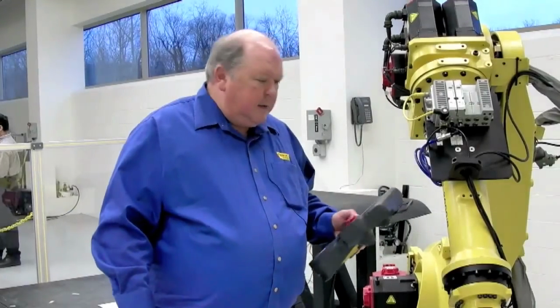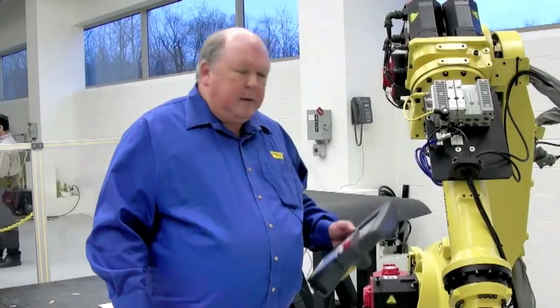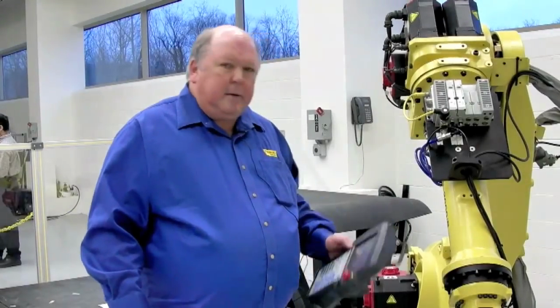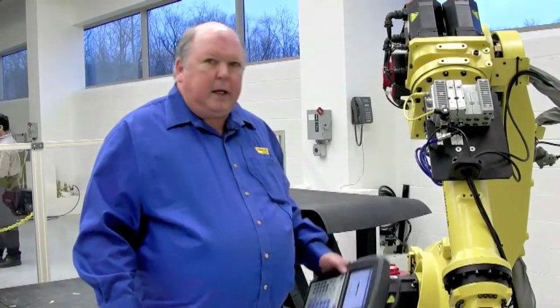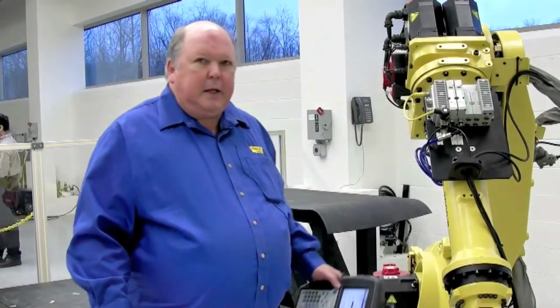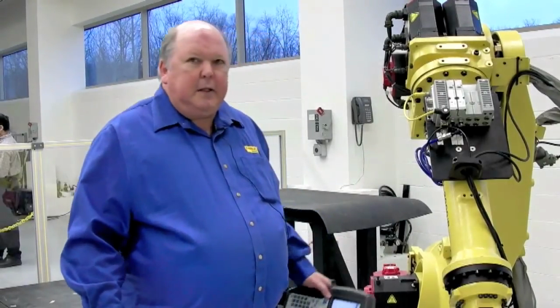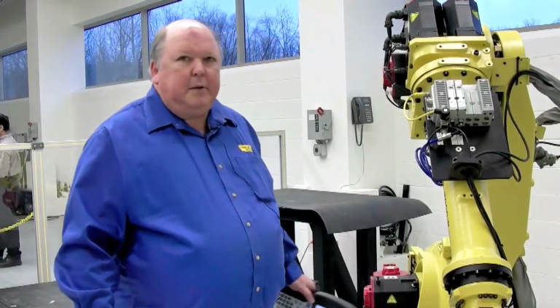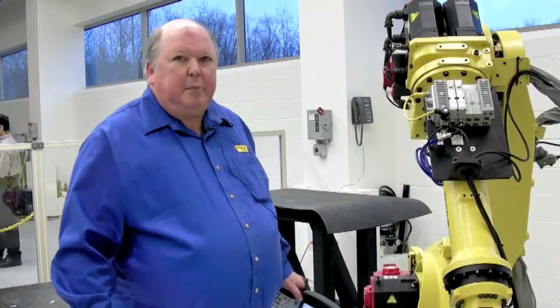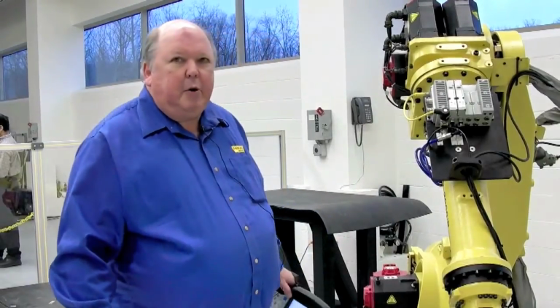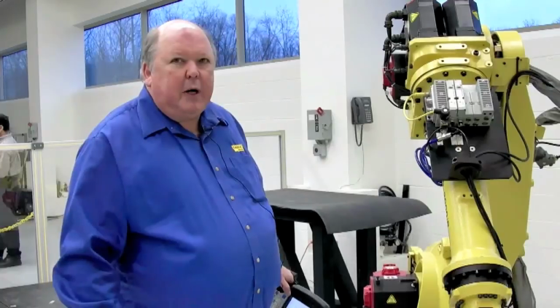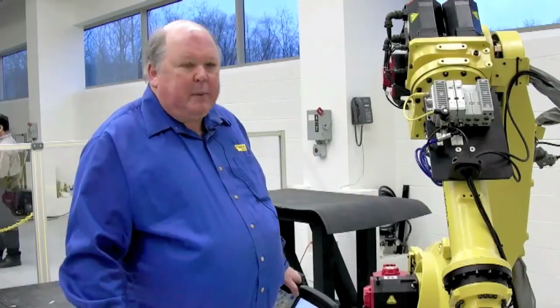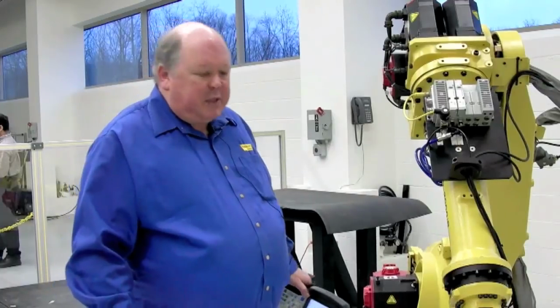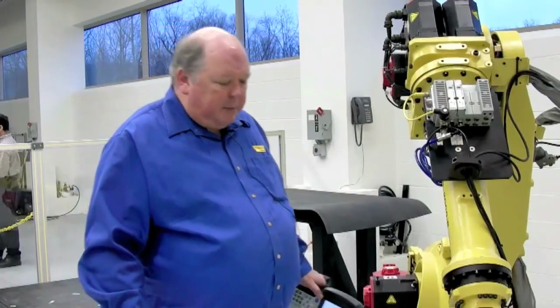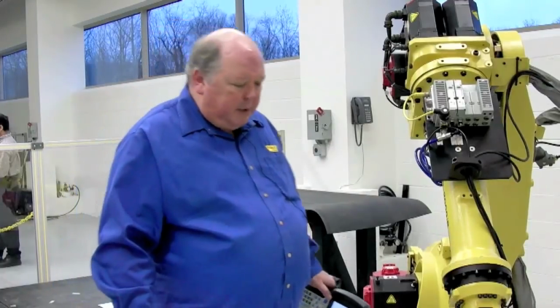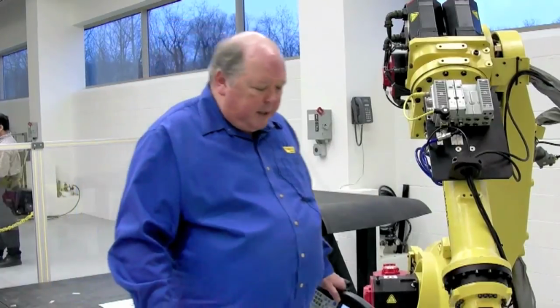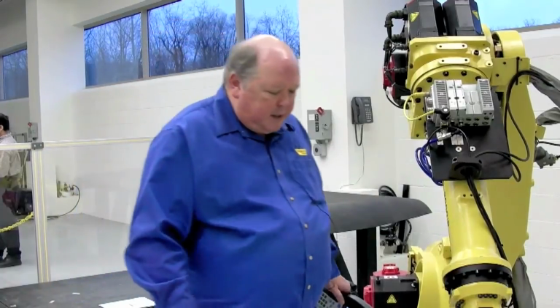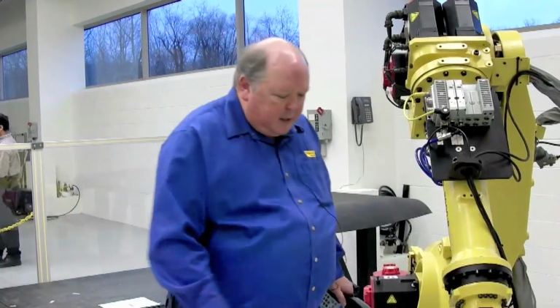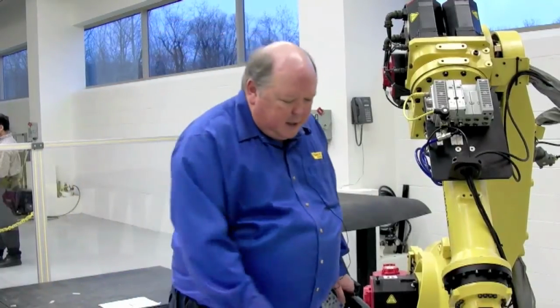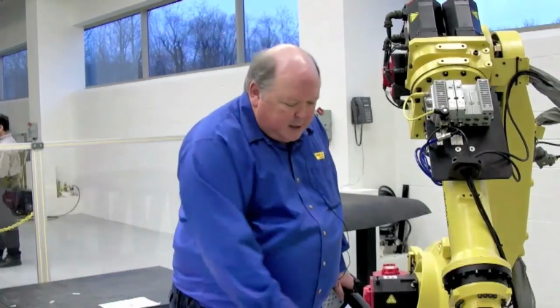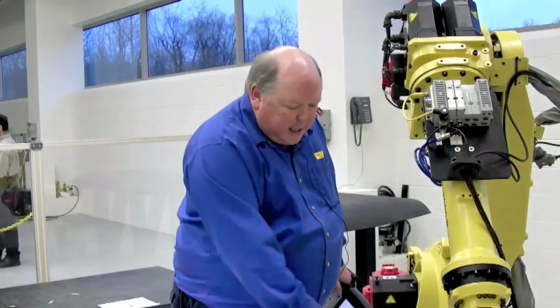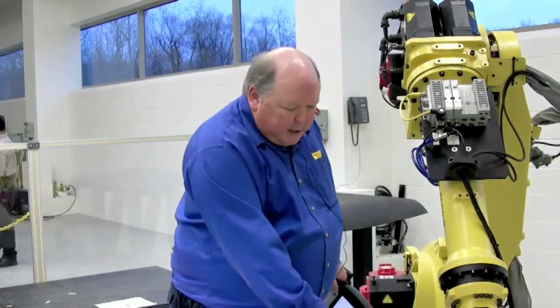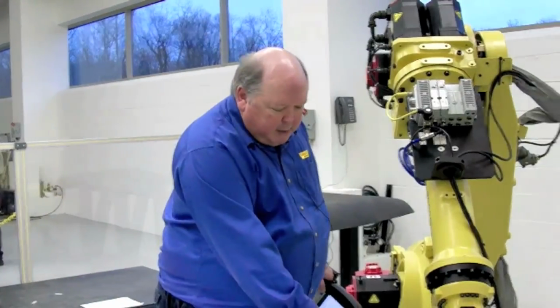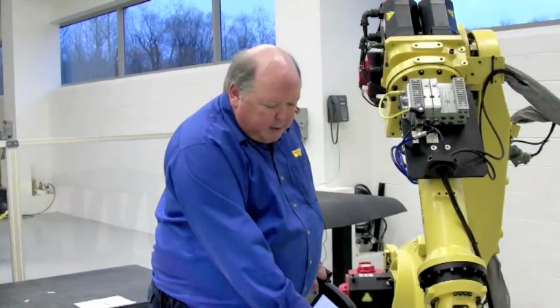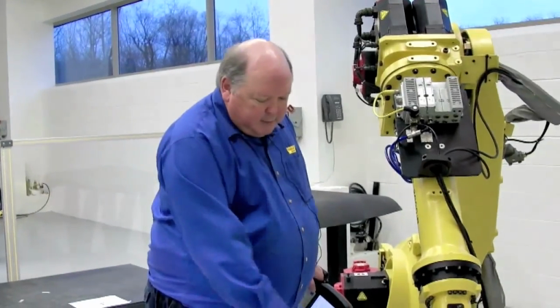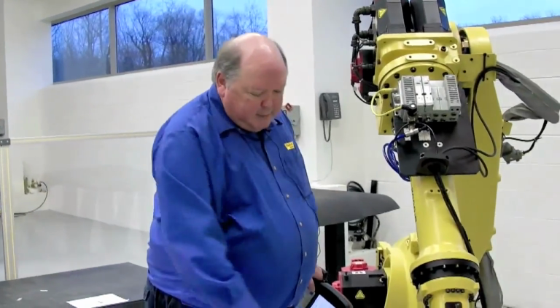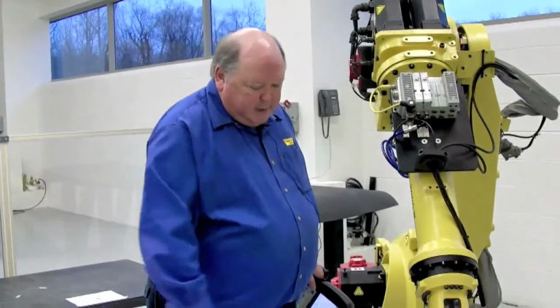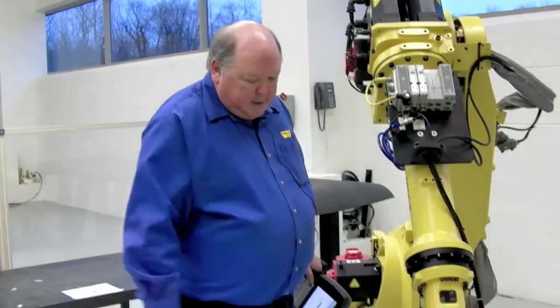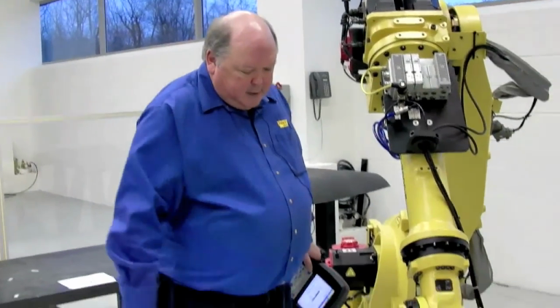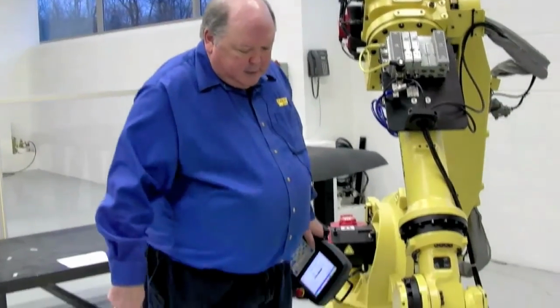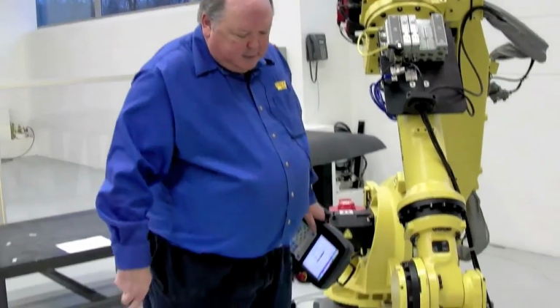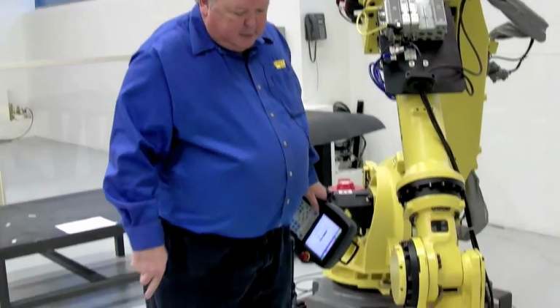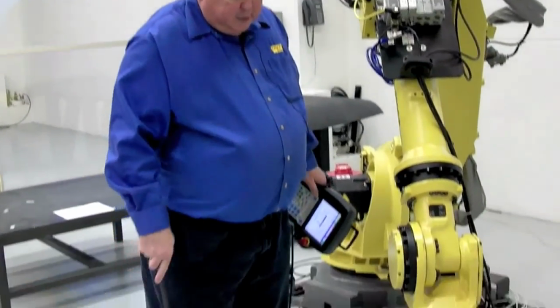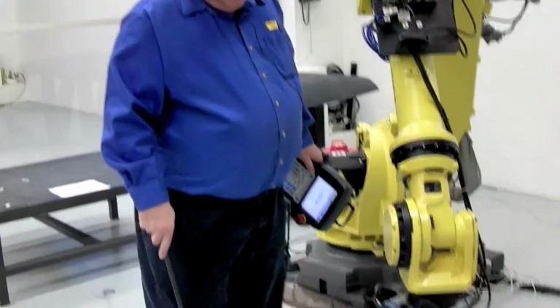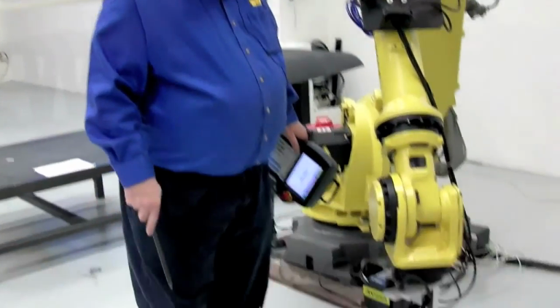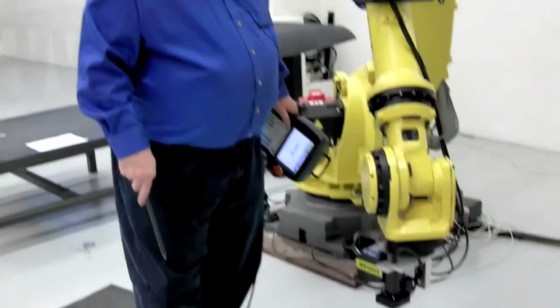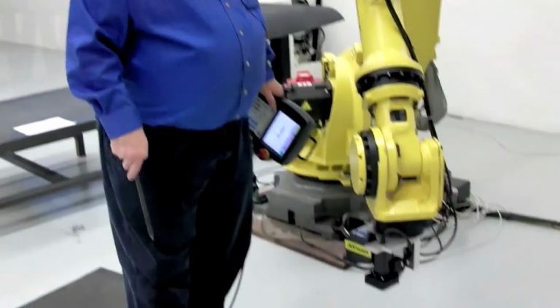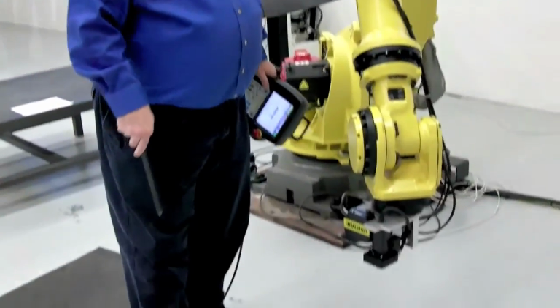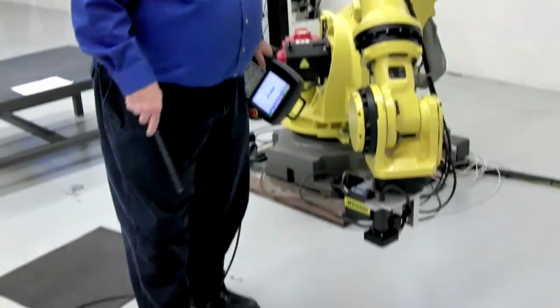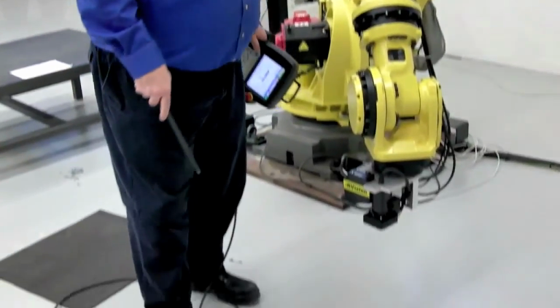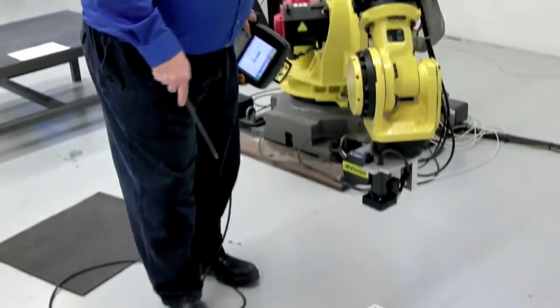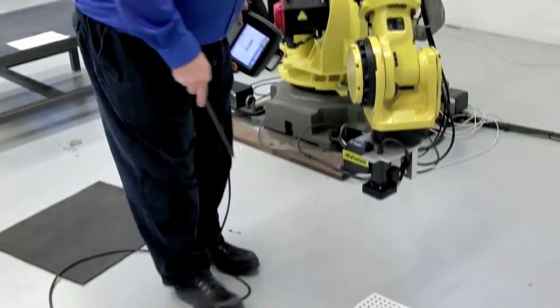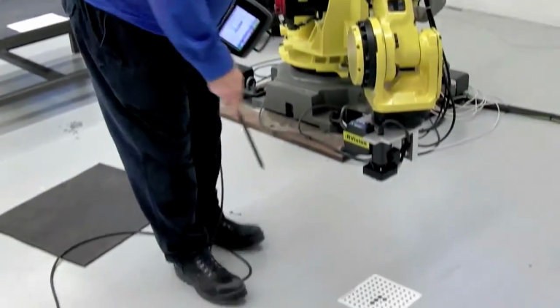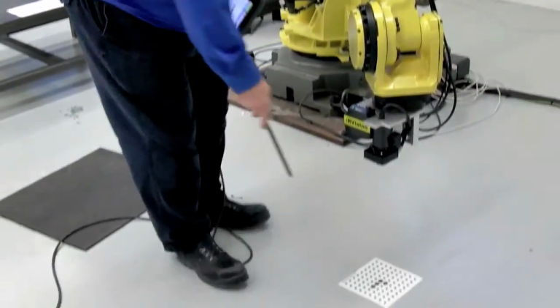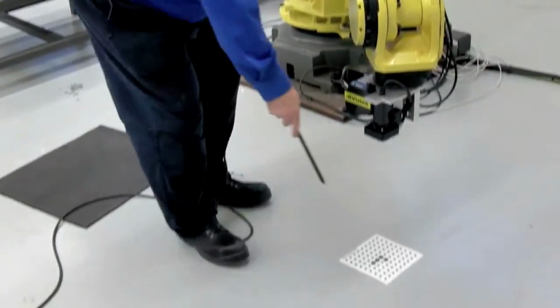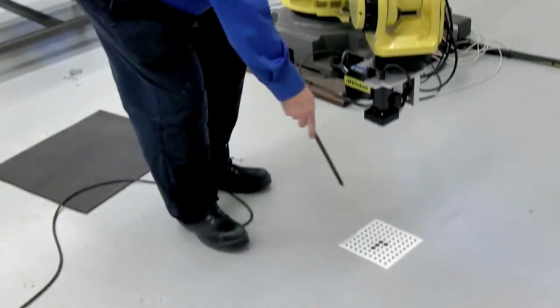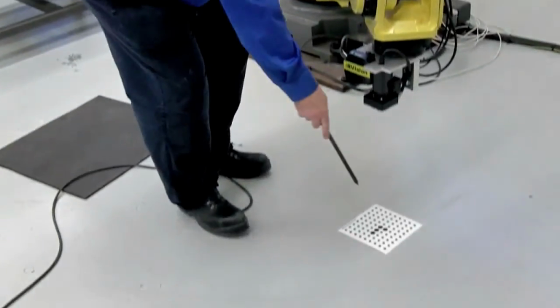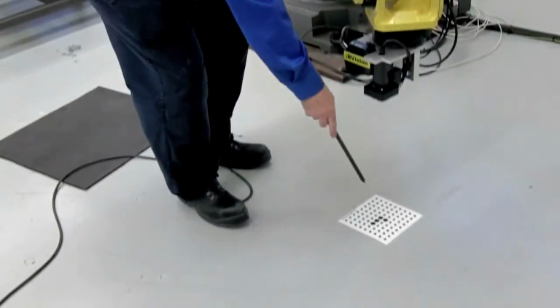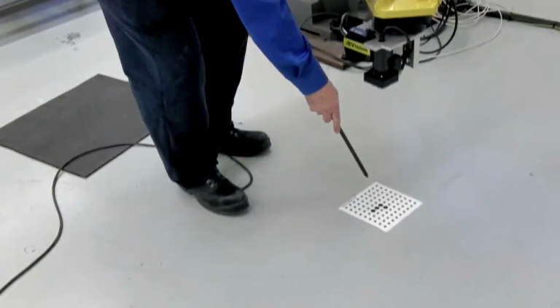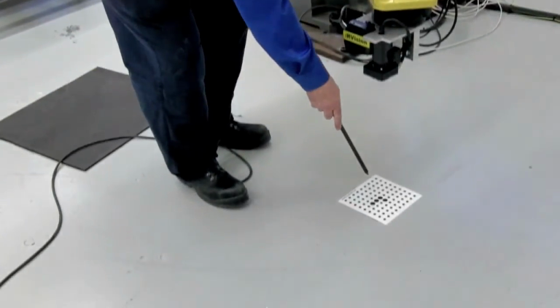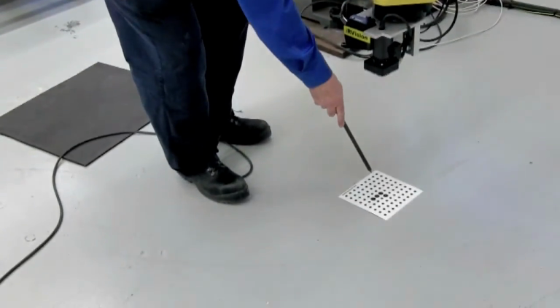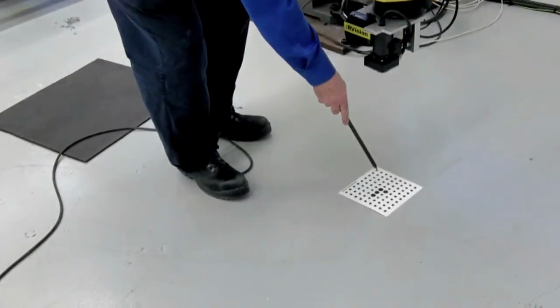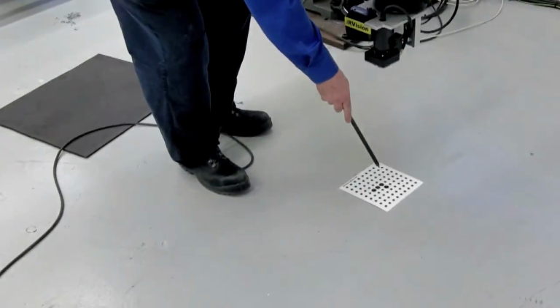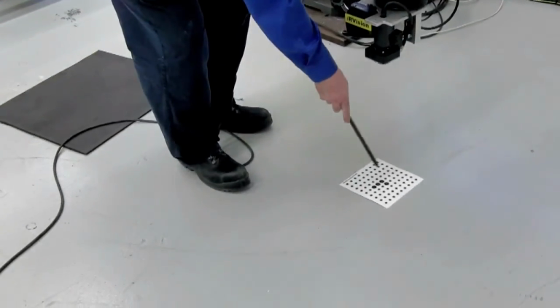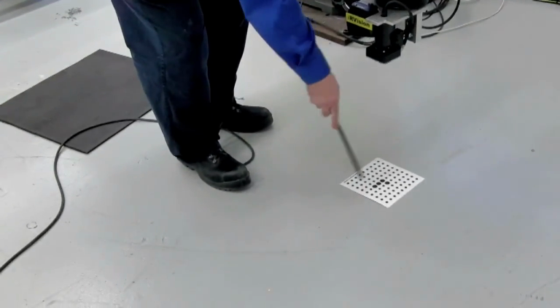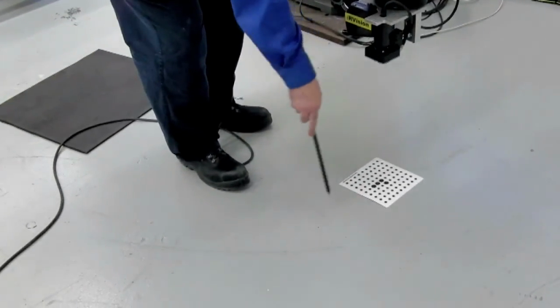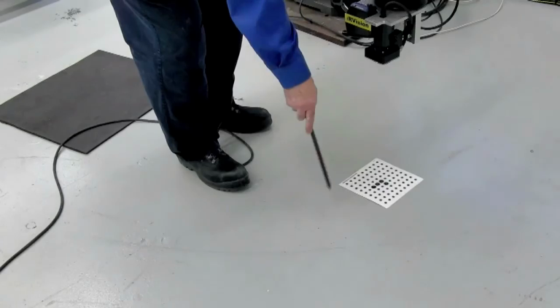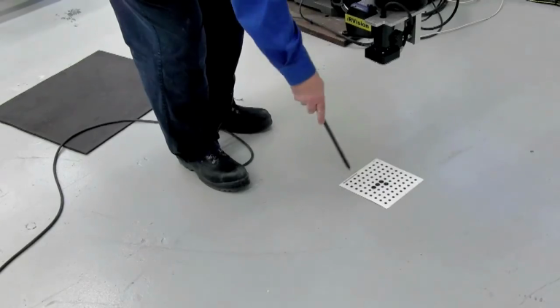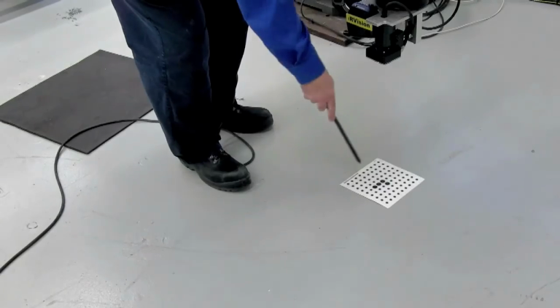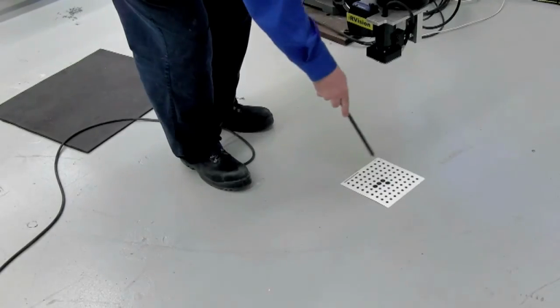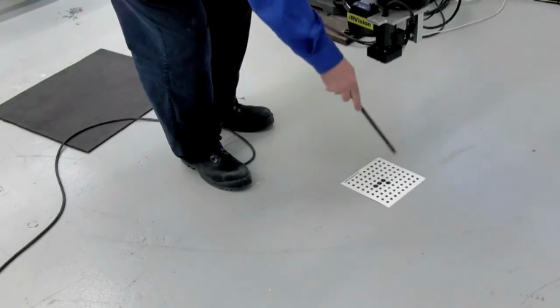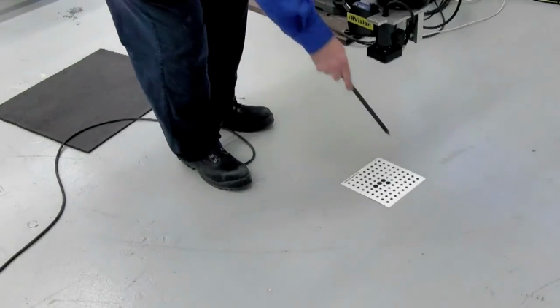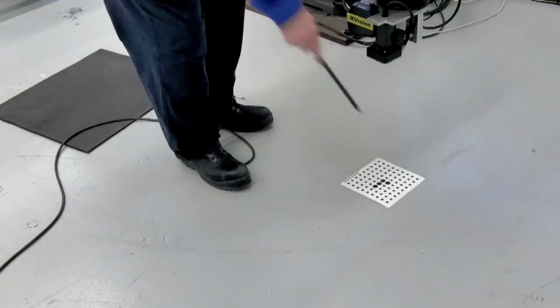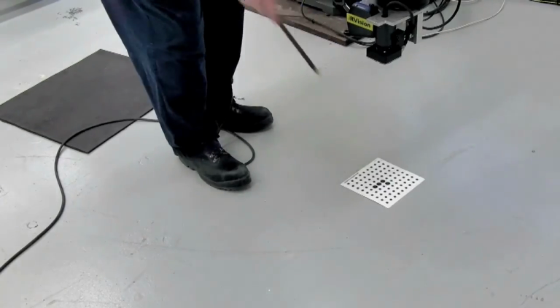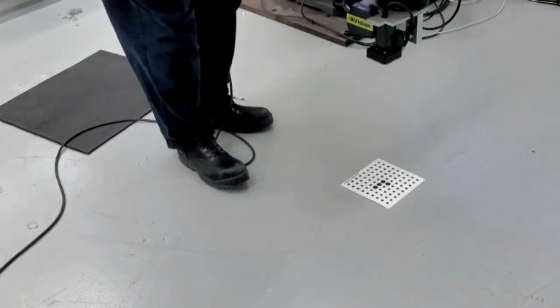Okay, the program is completed. Now our user frame has been taught. This is the origin, X axis, Y axis.